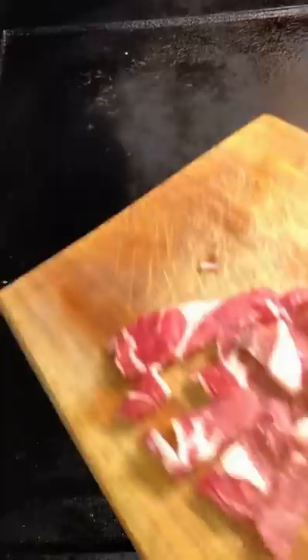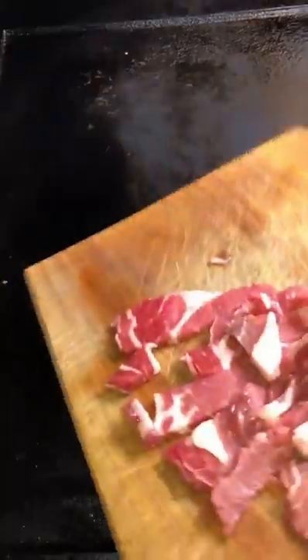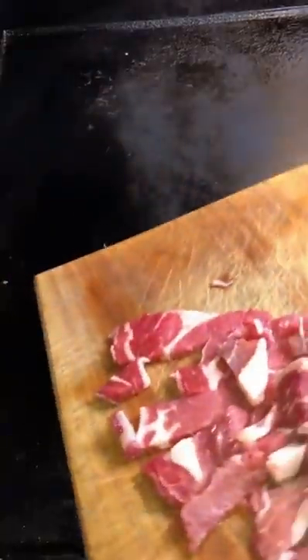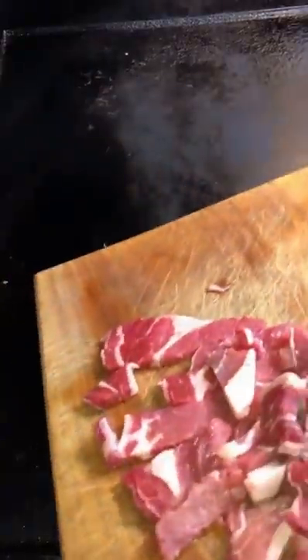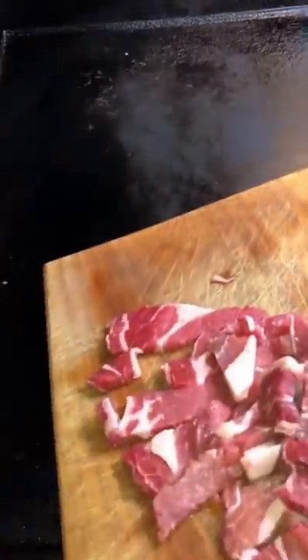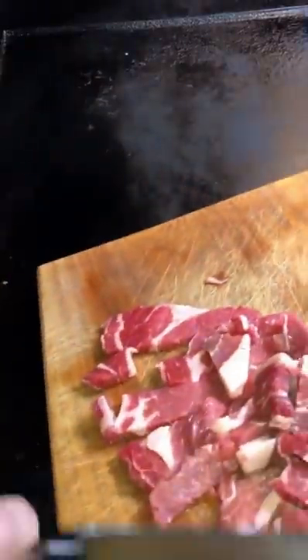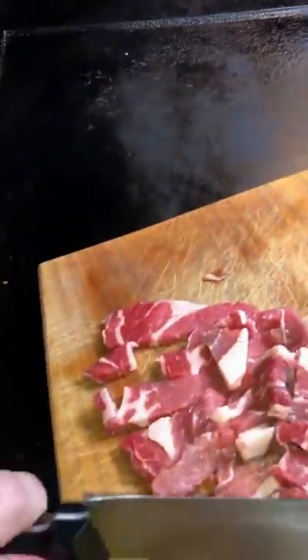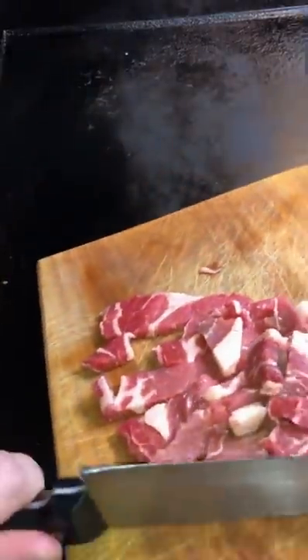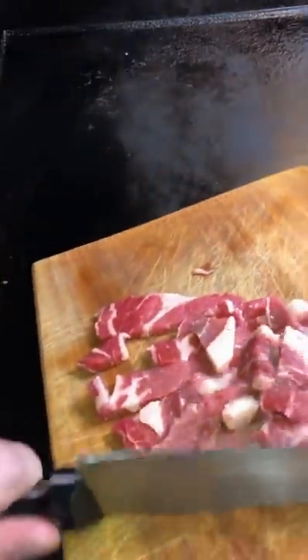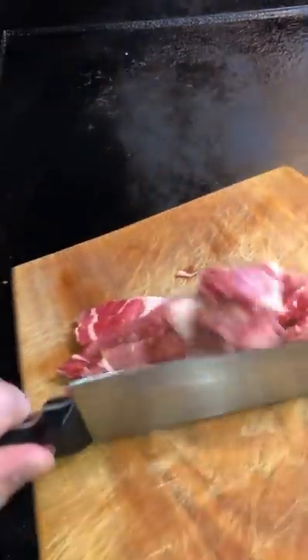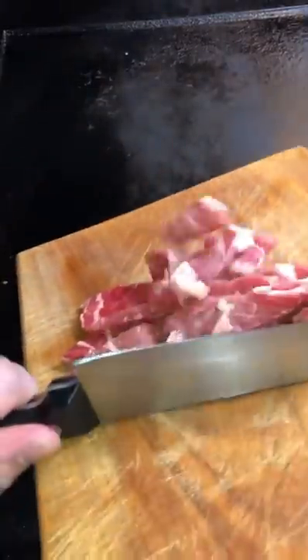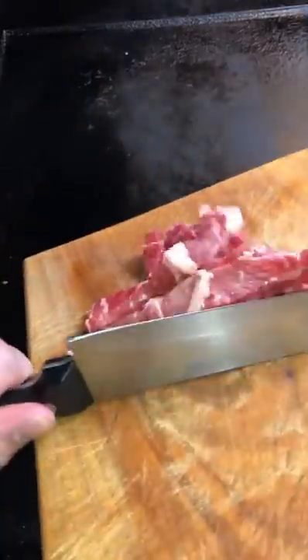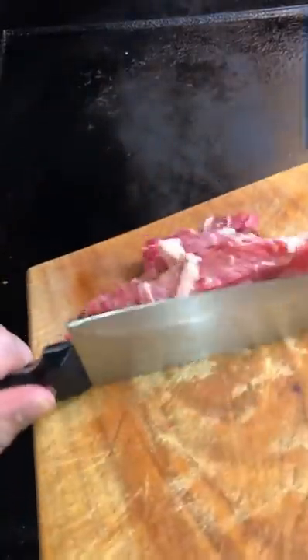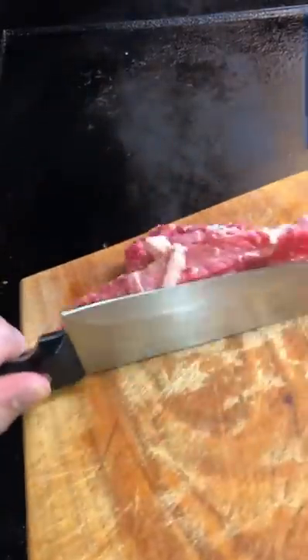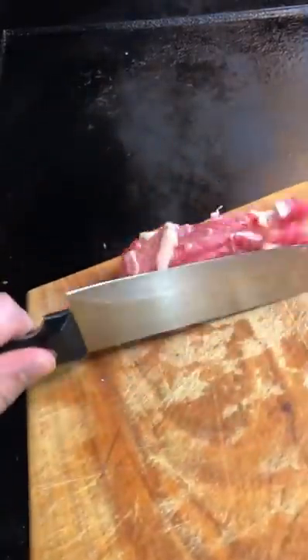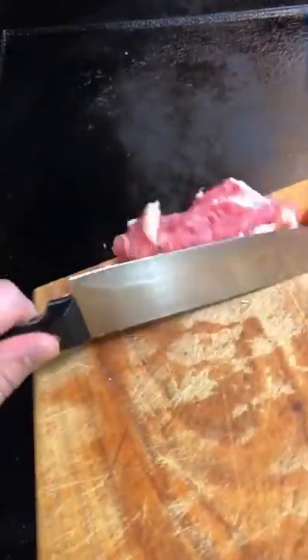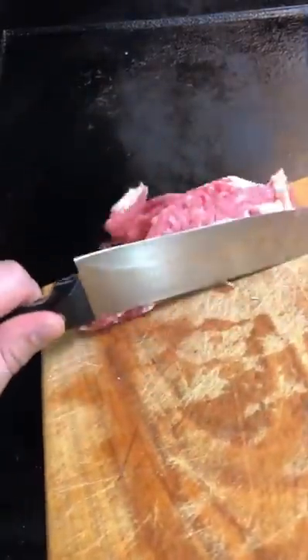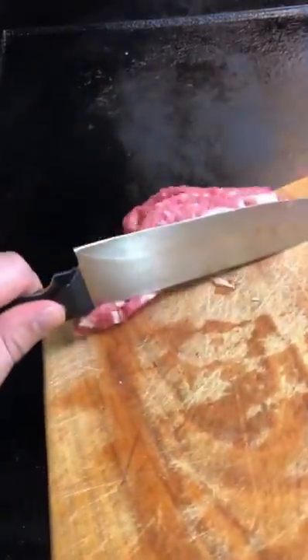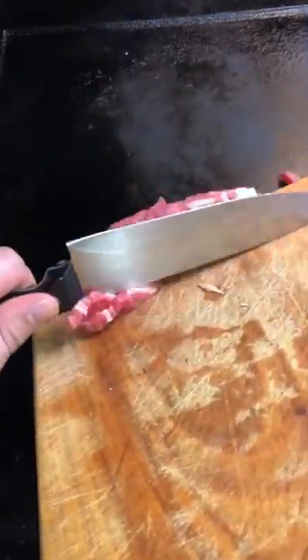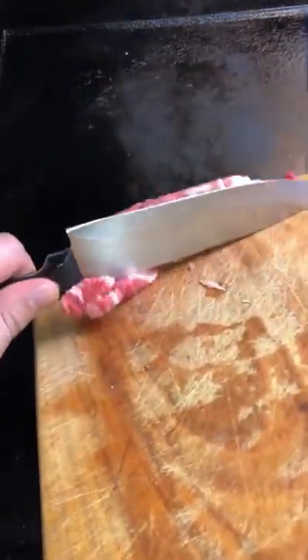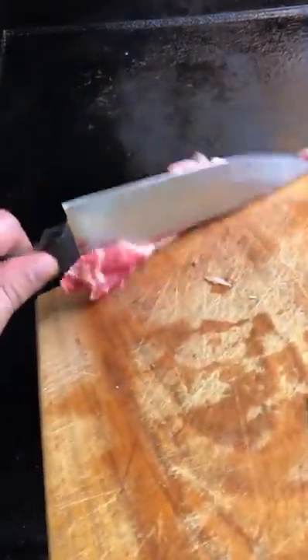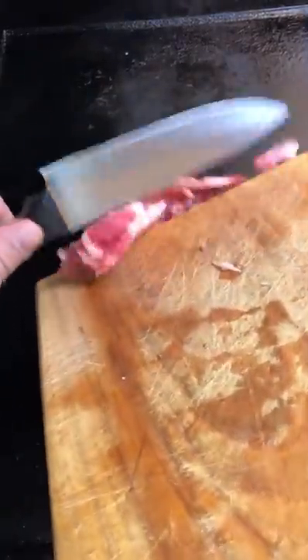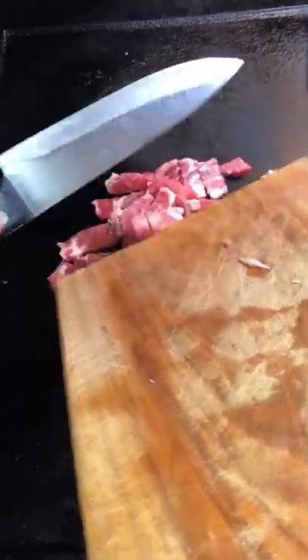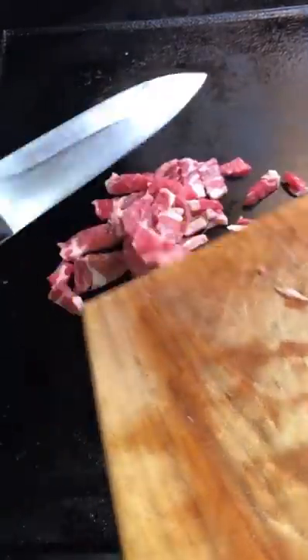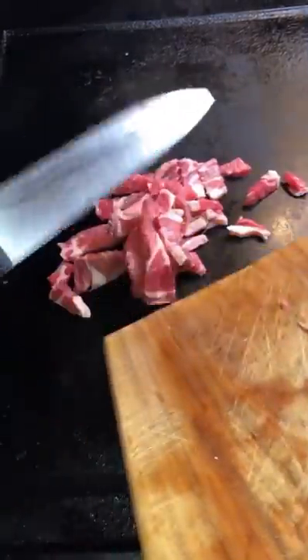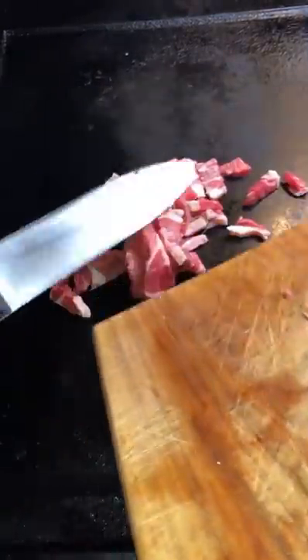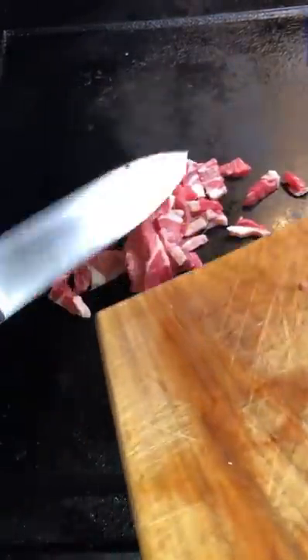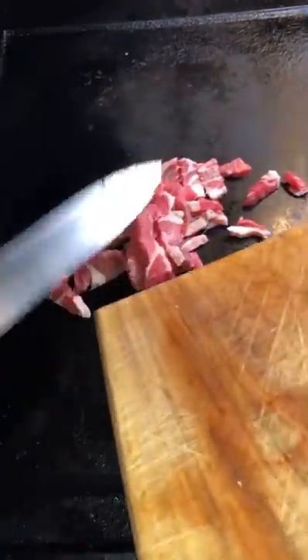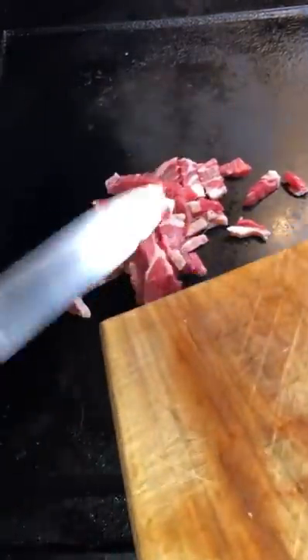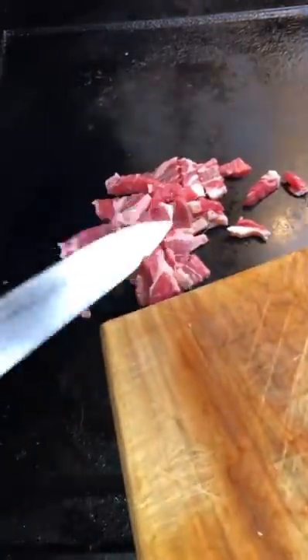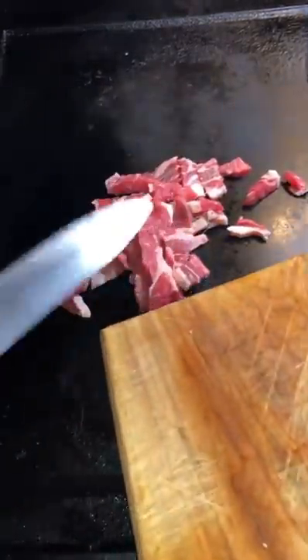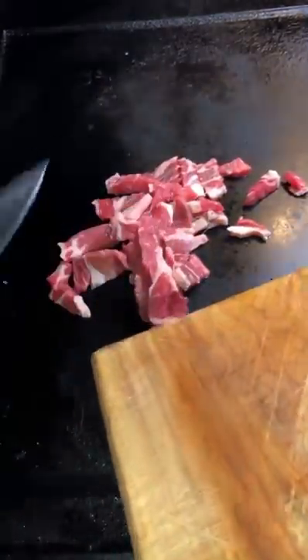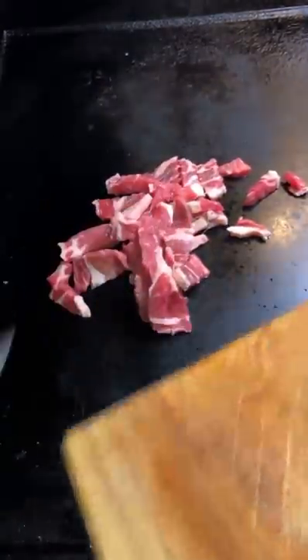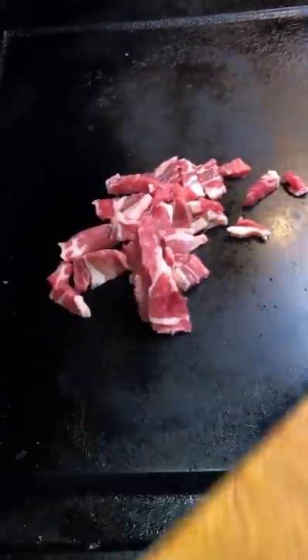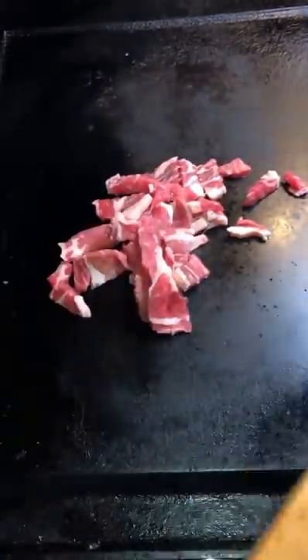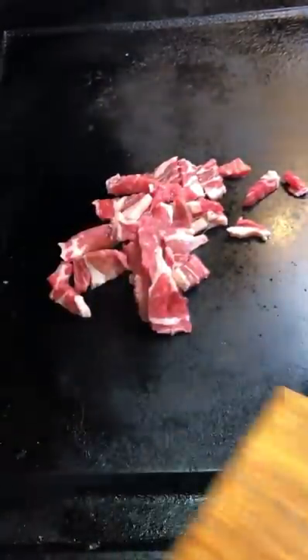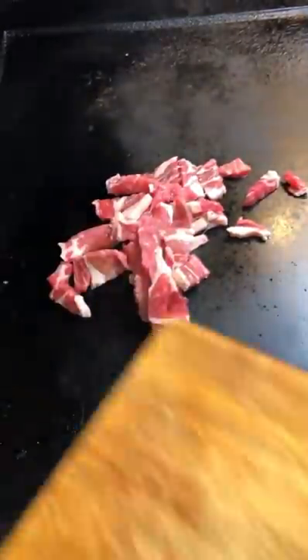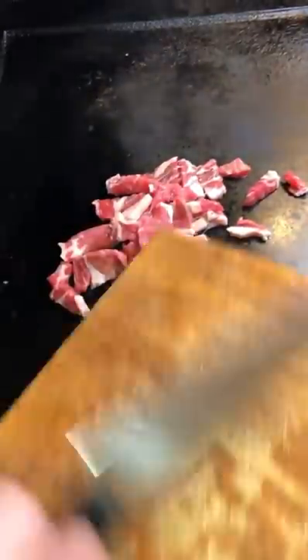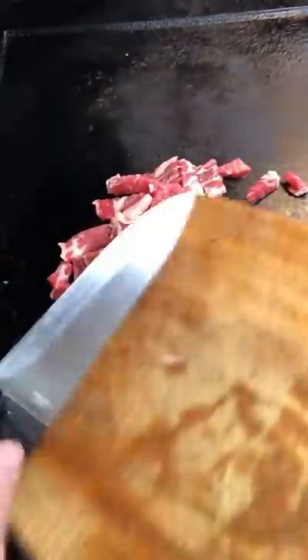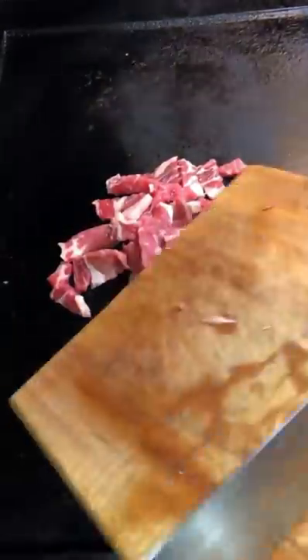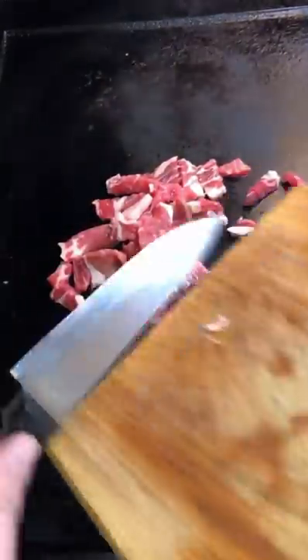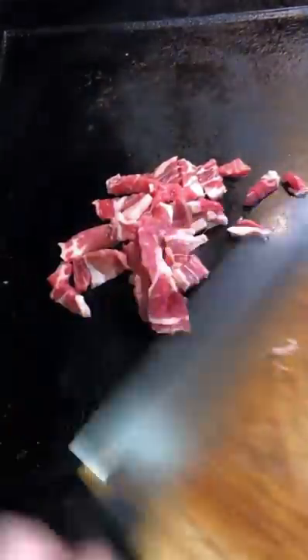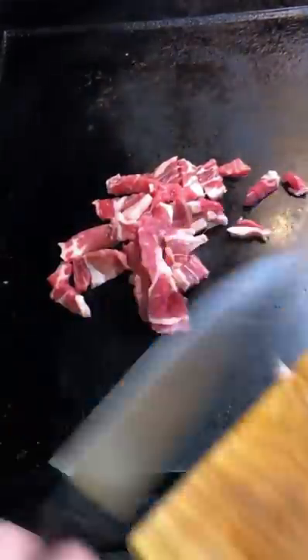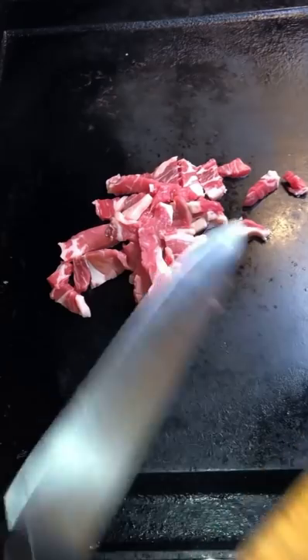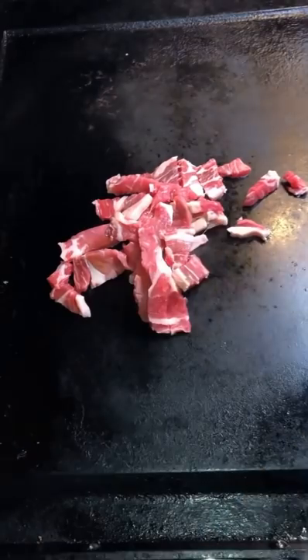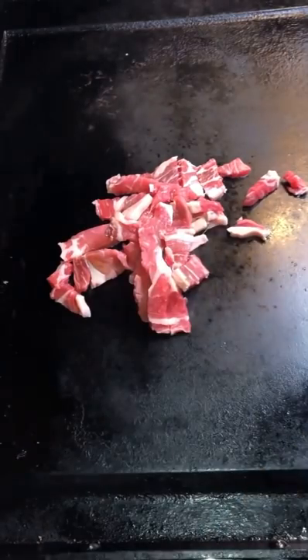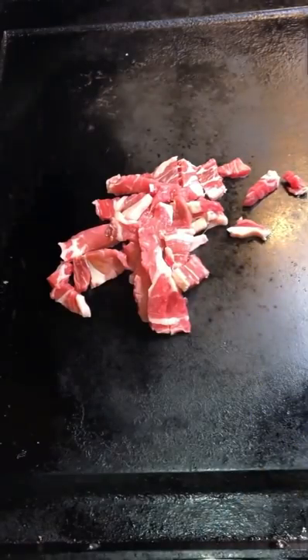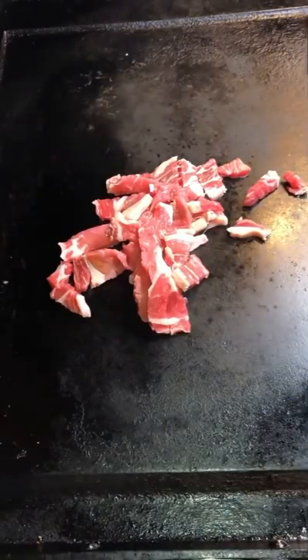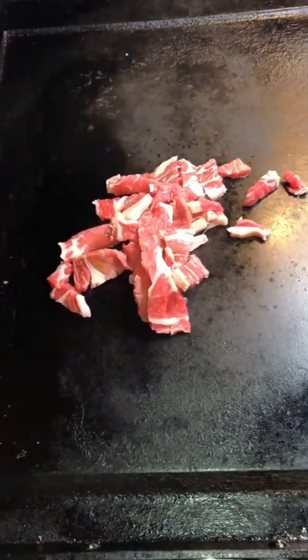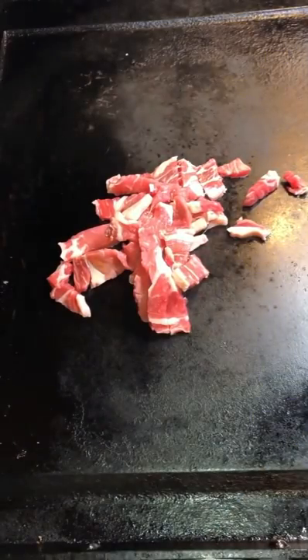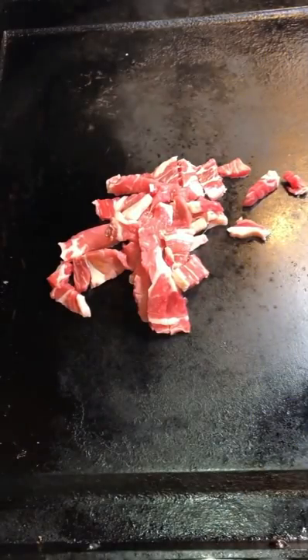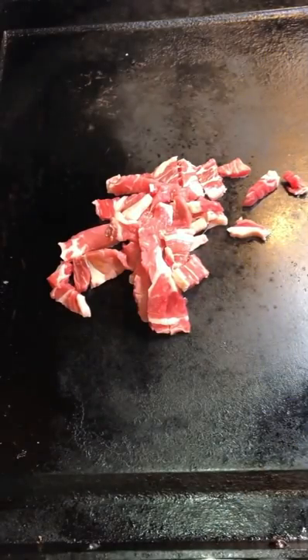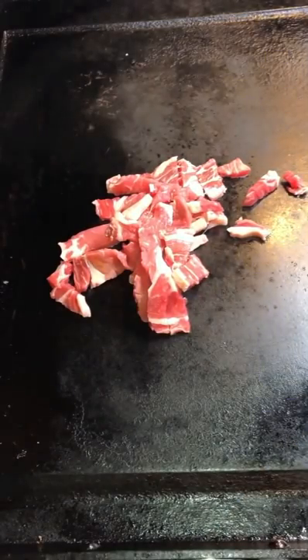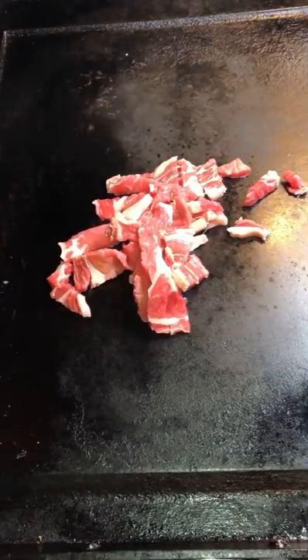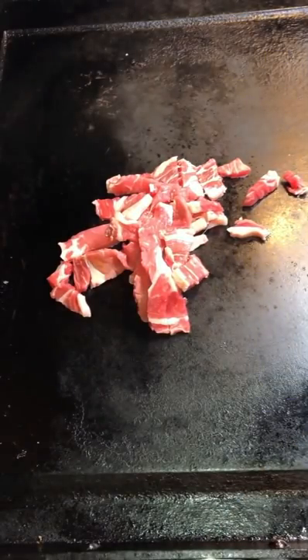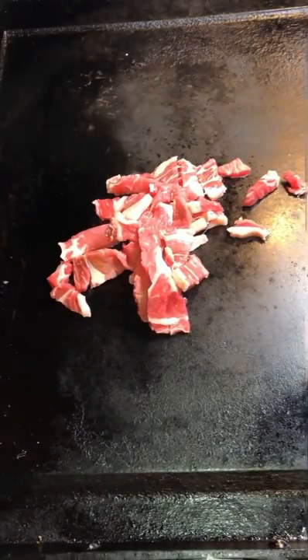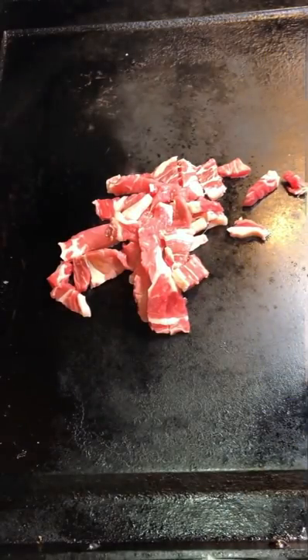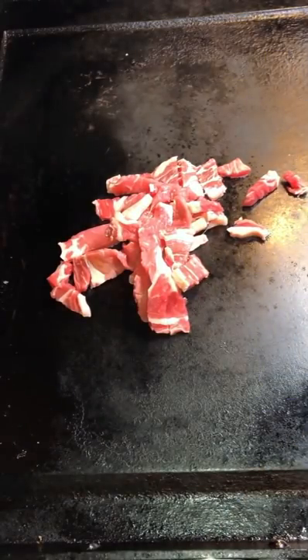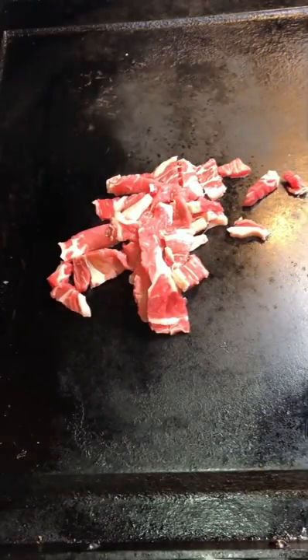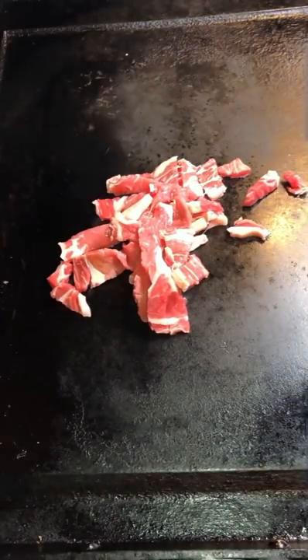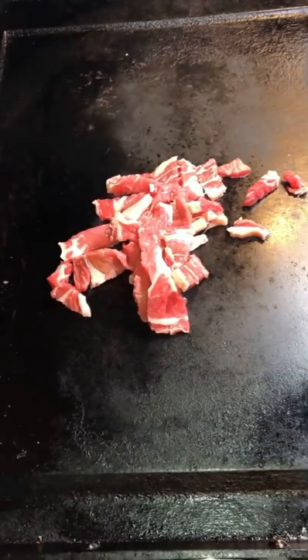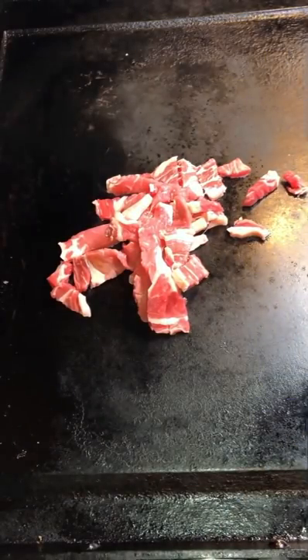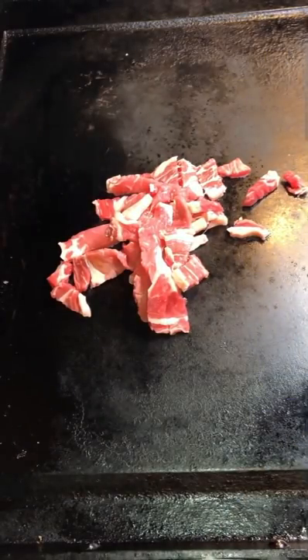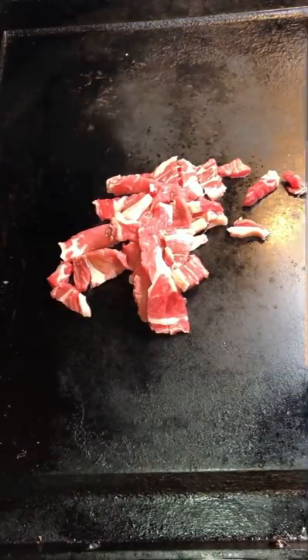Add that steak to your flat top, grill, pan, whatever you've got. Add some salt, add some pepper, let it cook for a couple minutes.